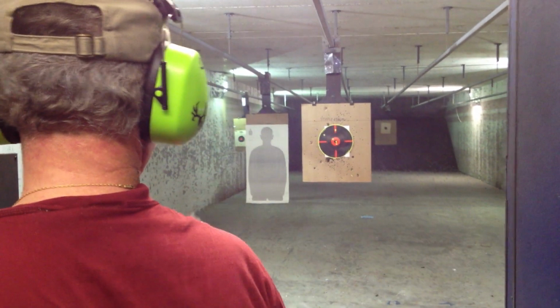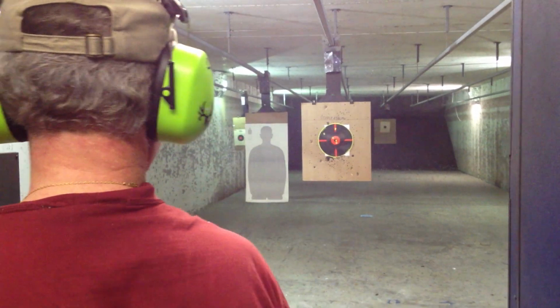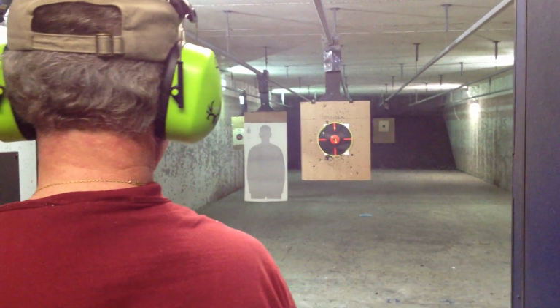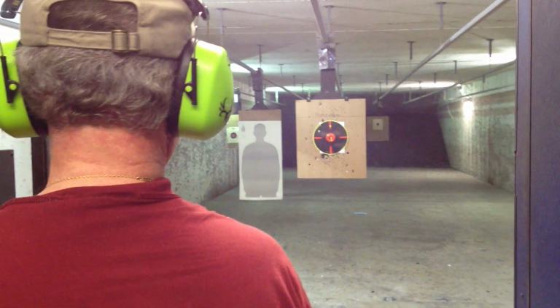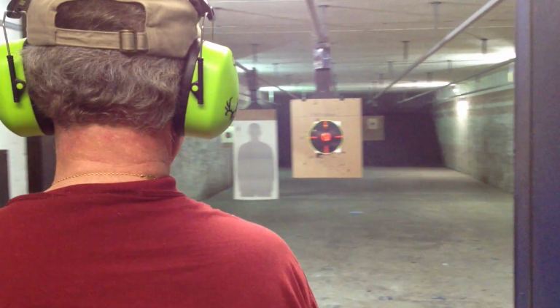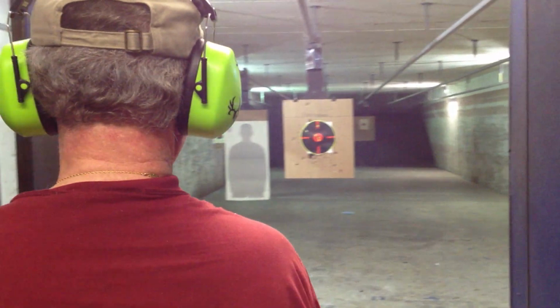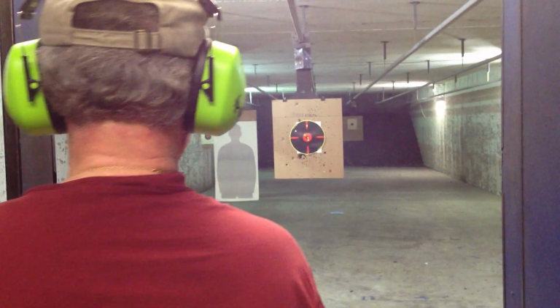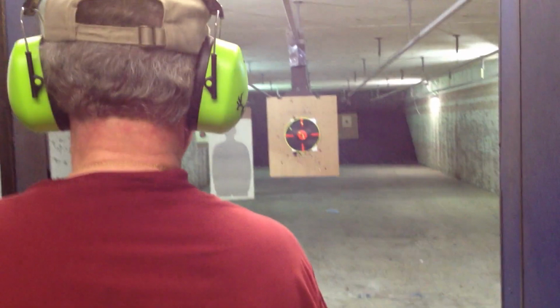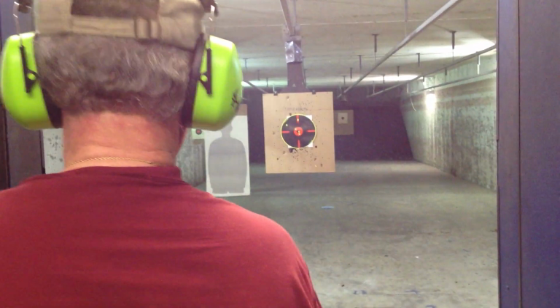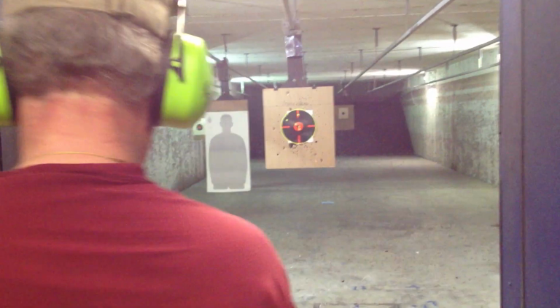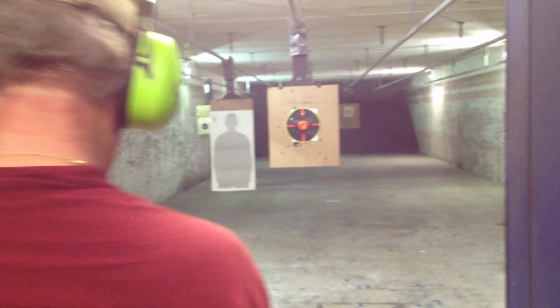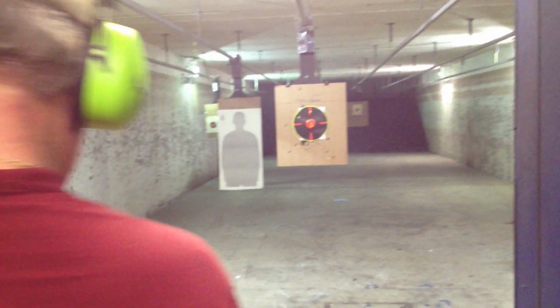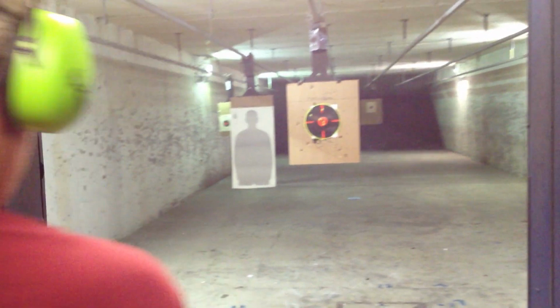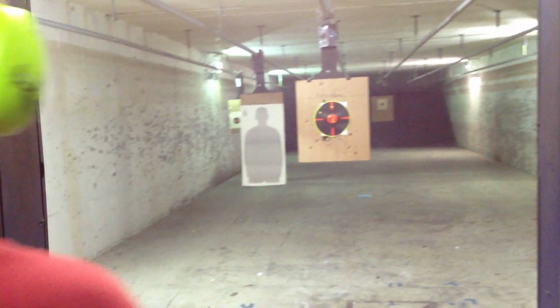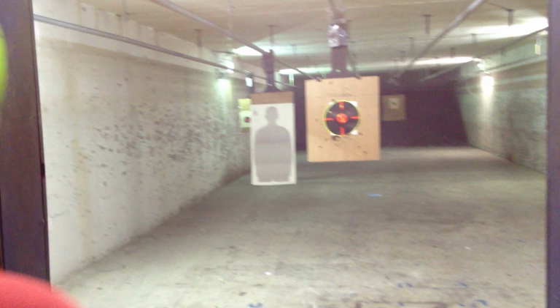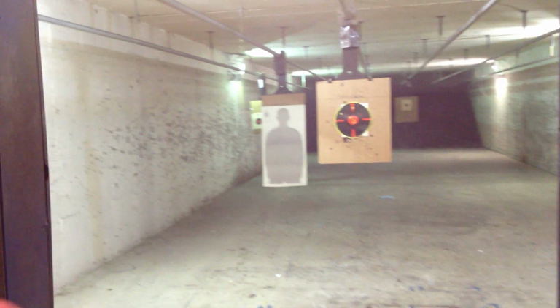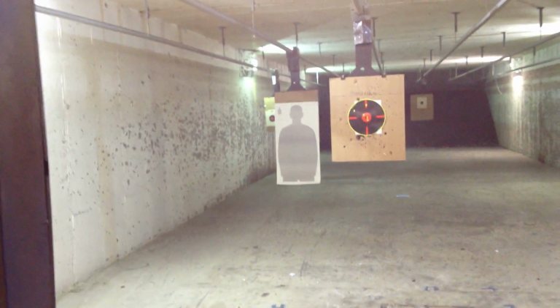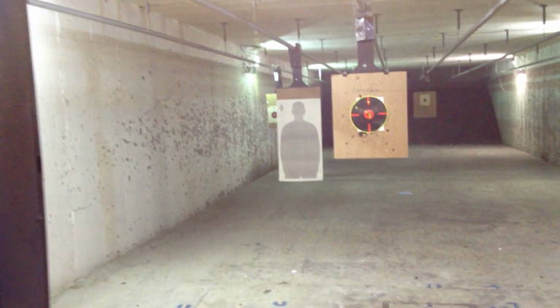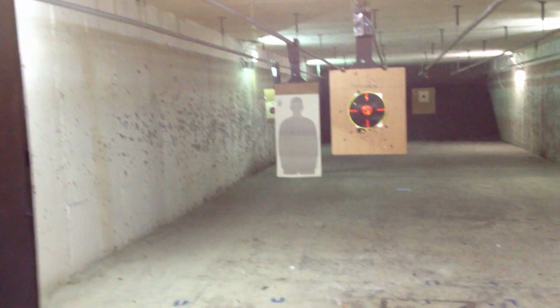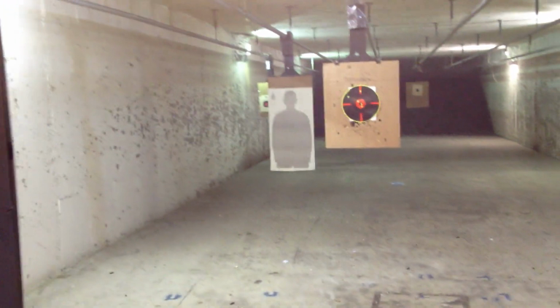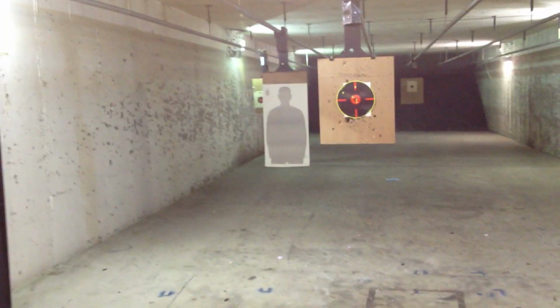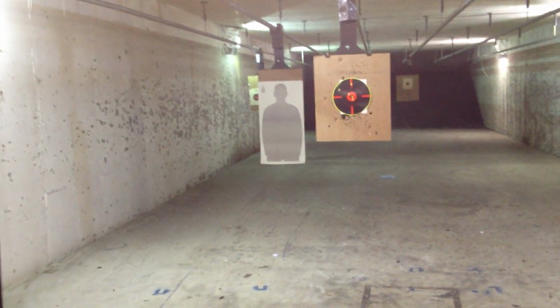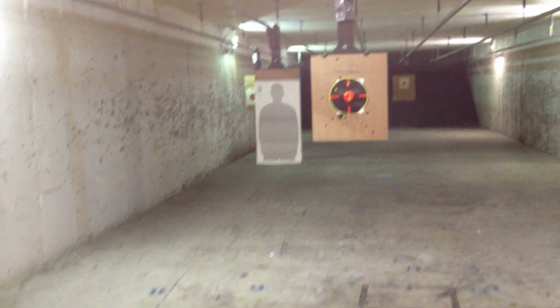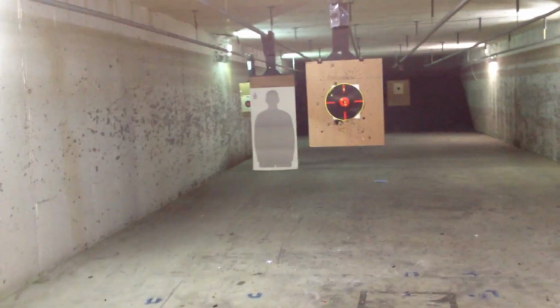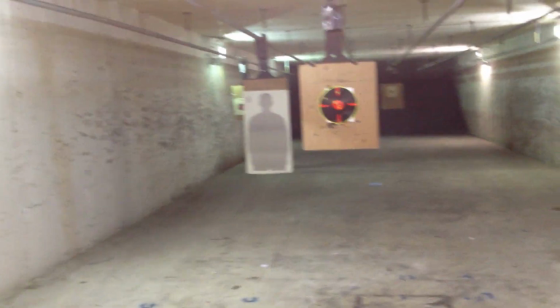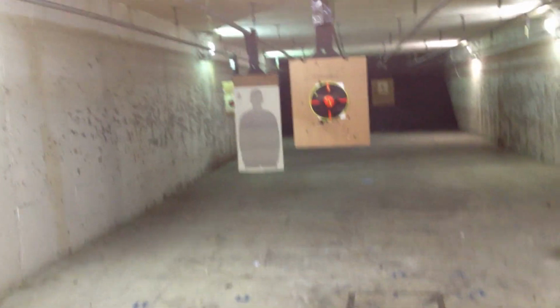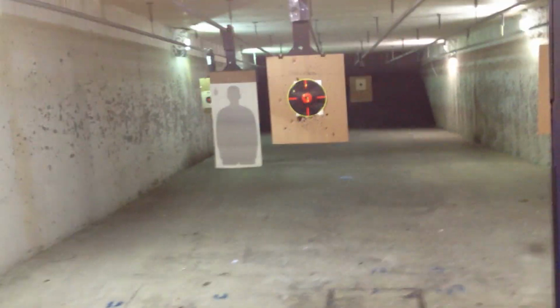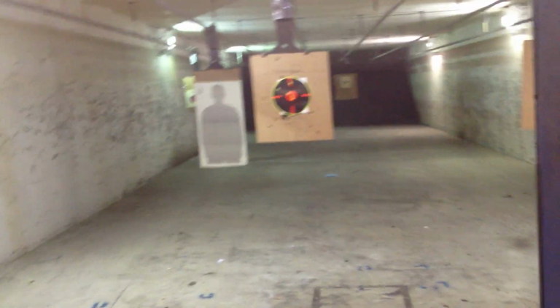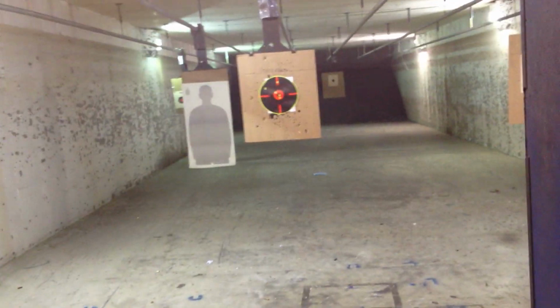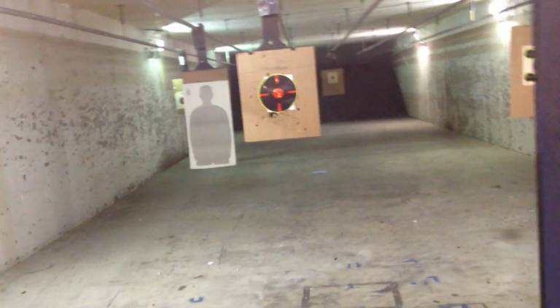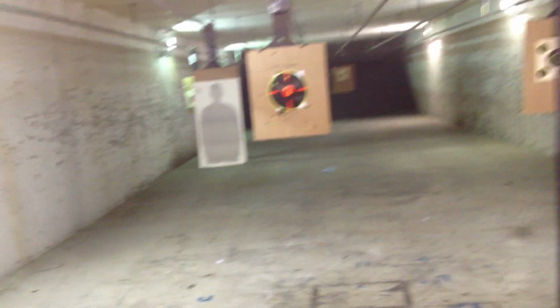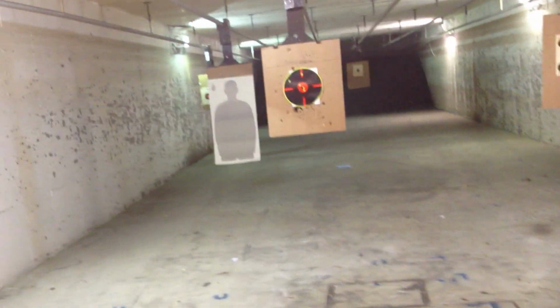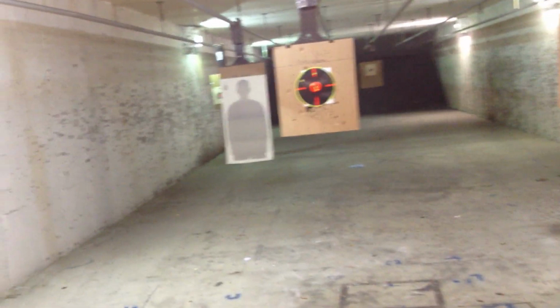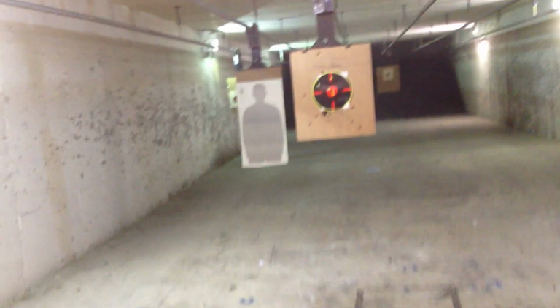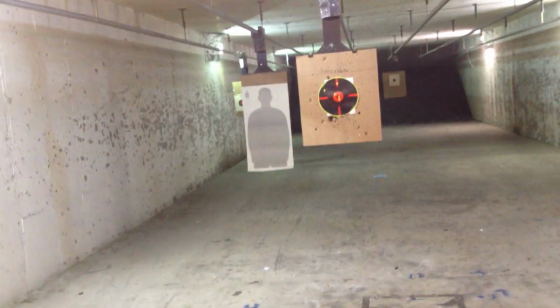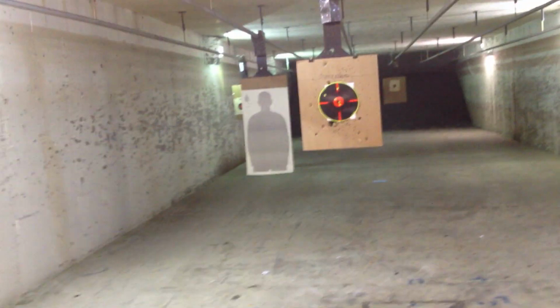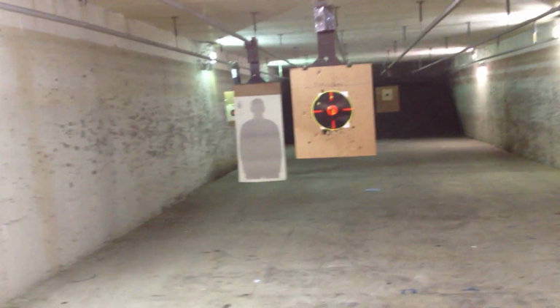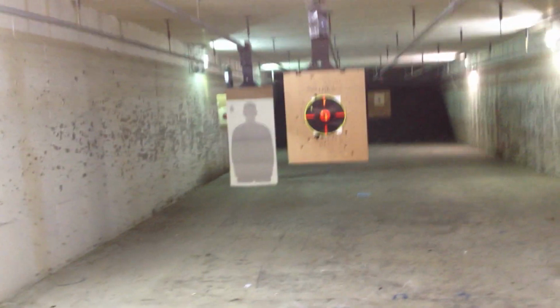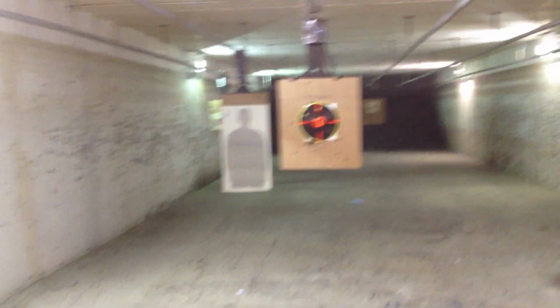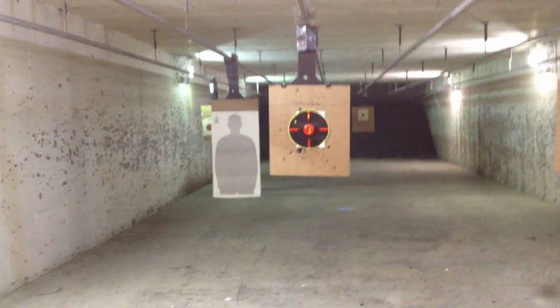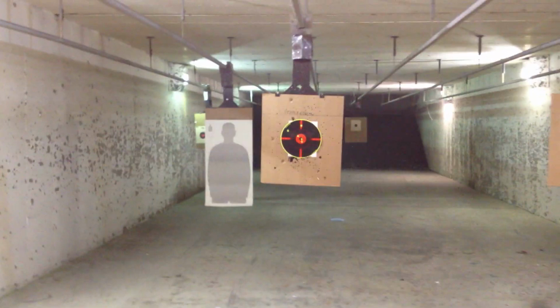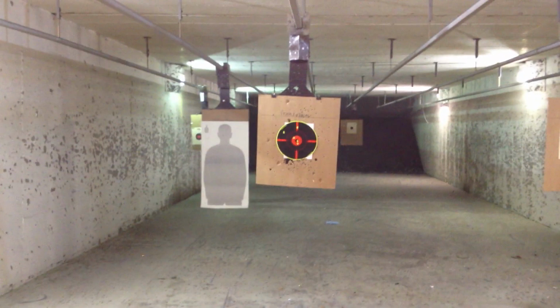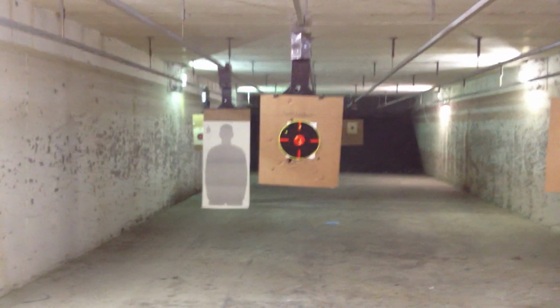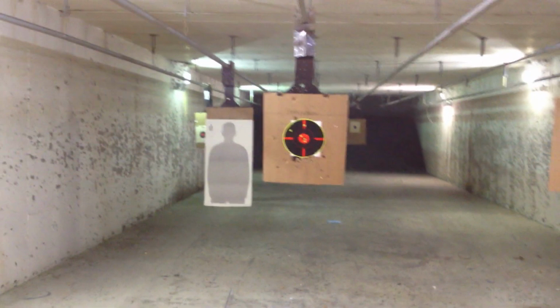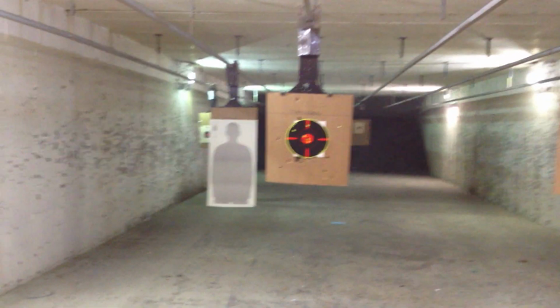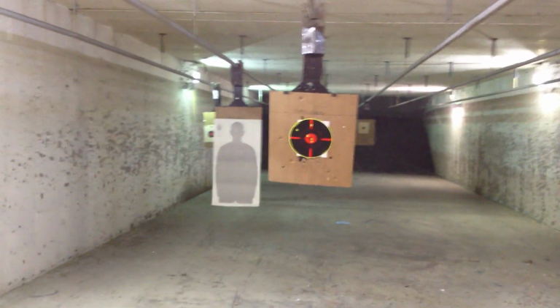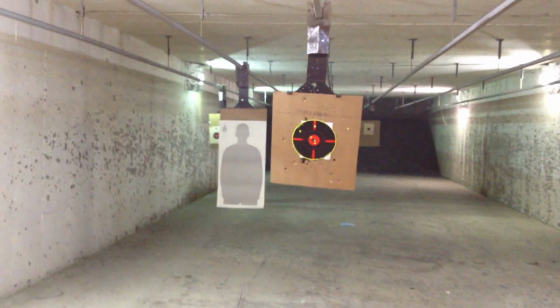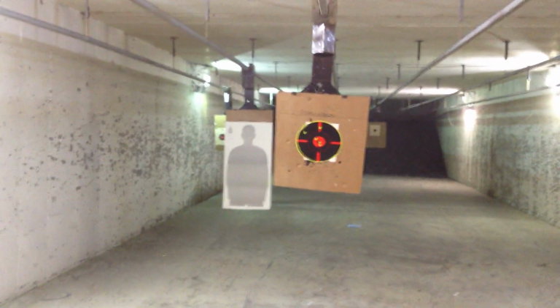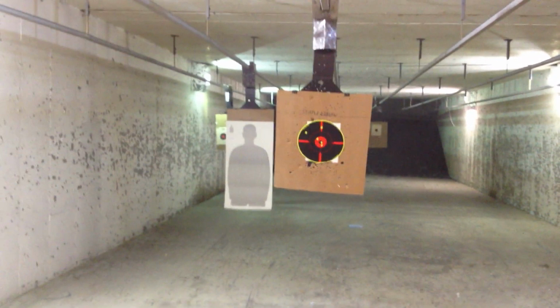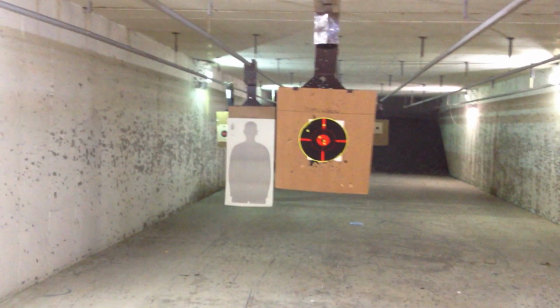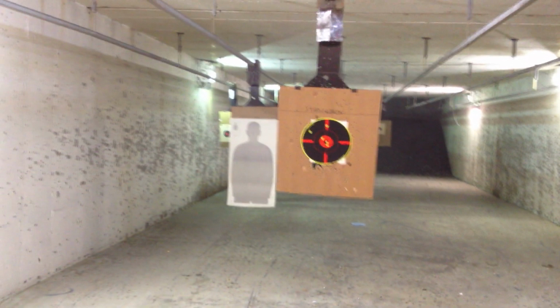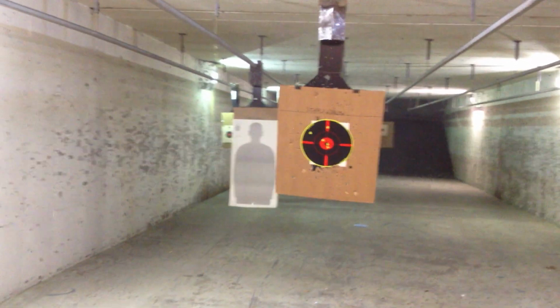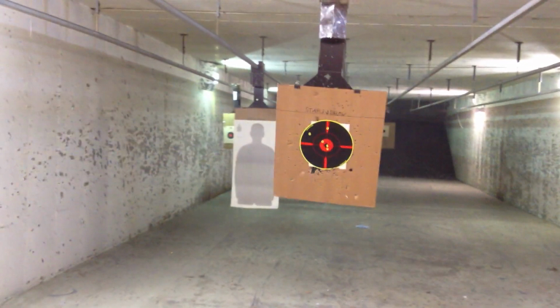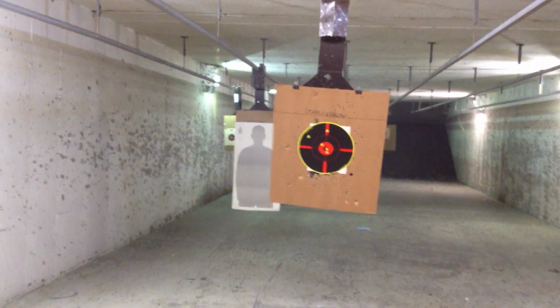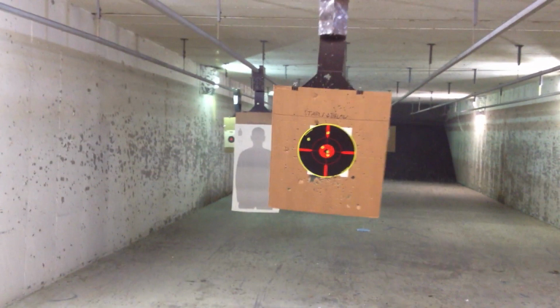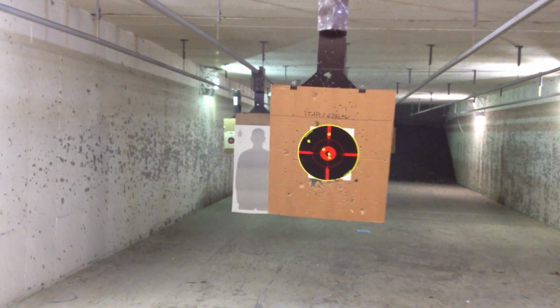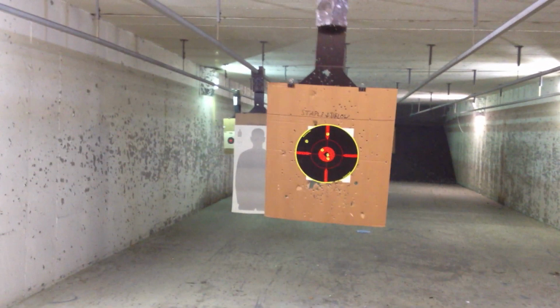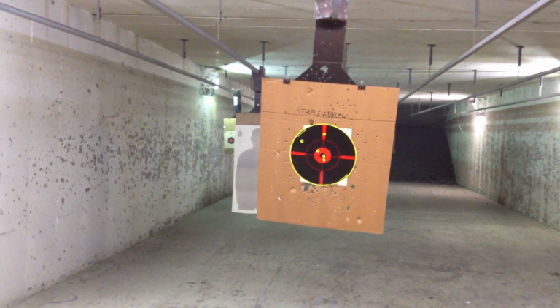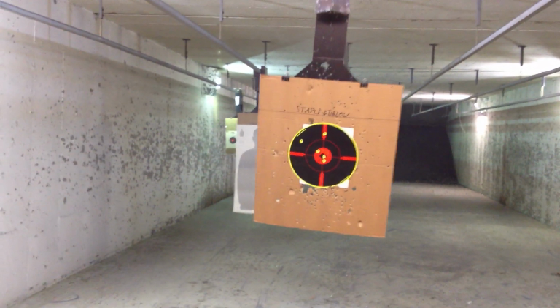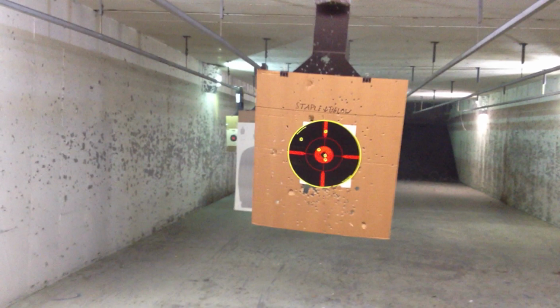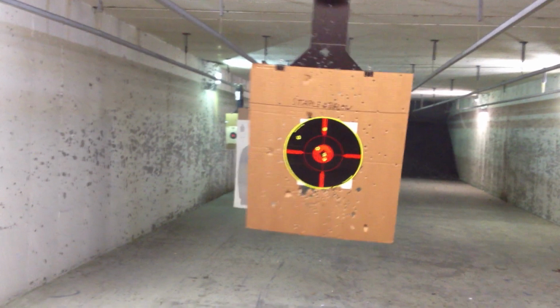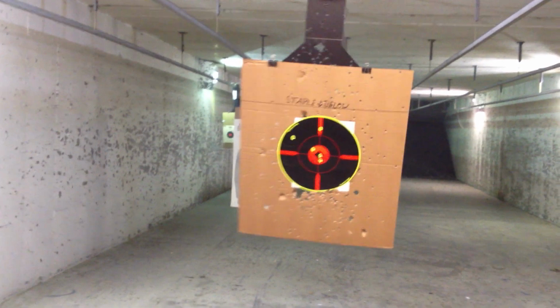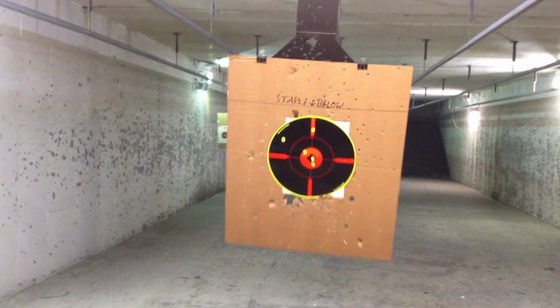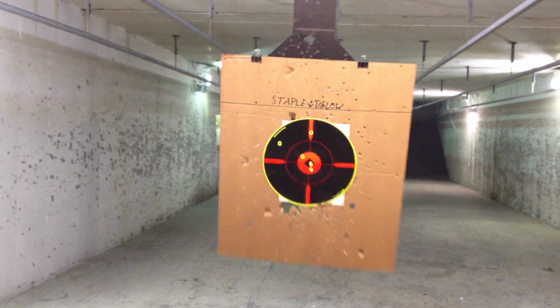Bring your target back. Bring your target in. So you've got three right in the middle. You've got five yards.